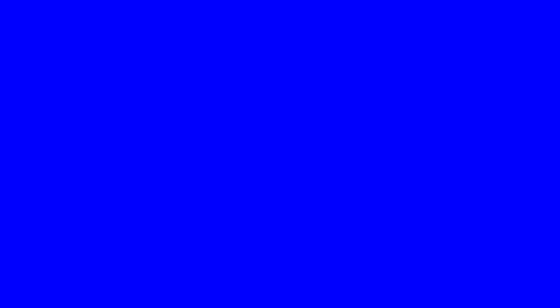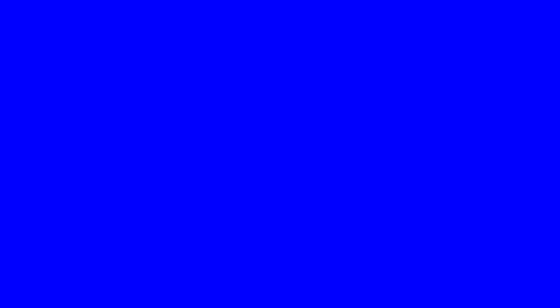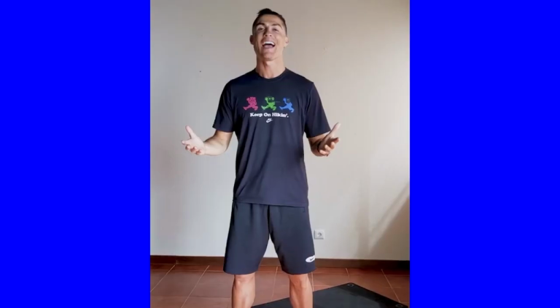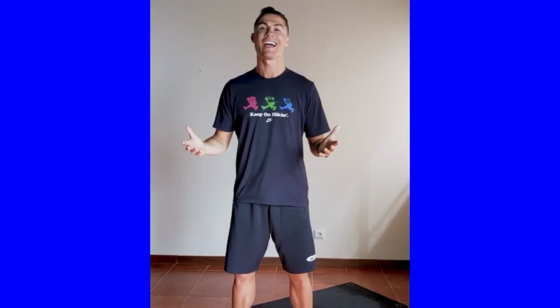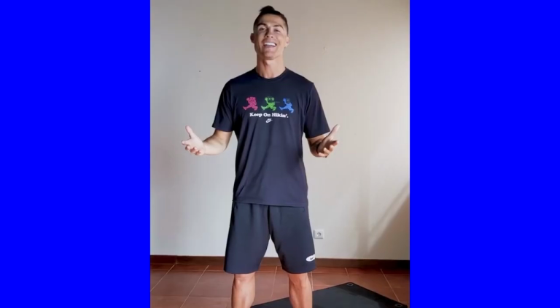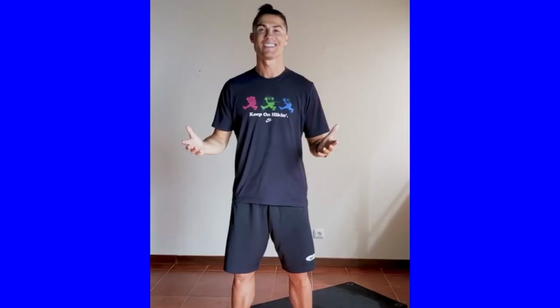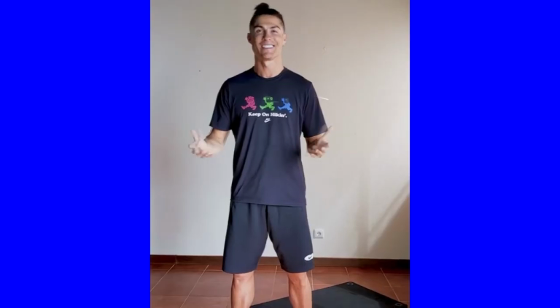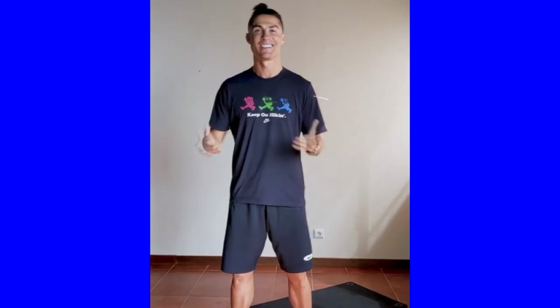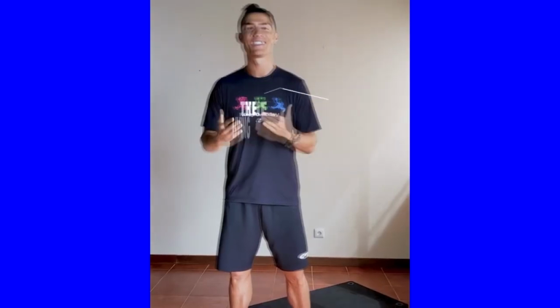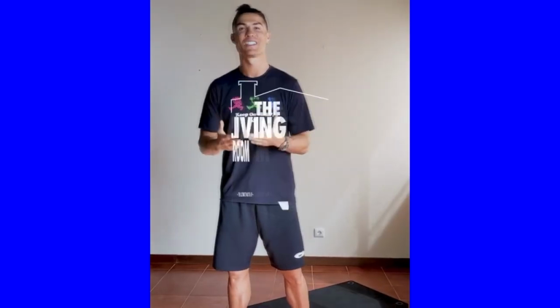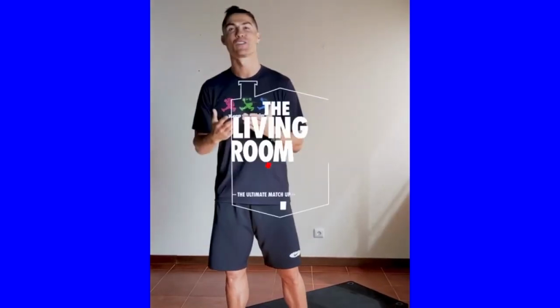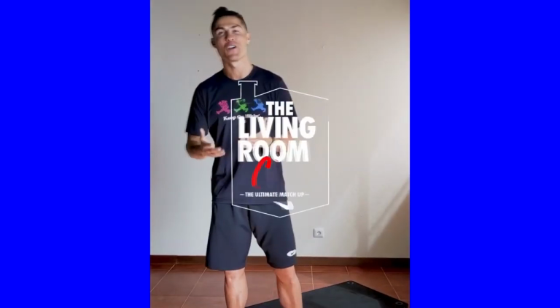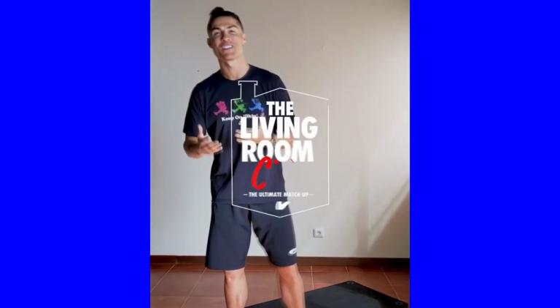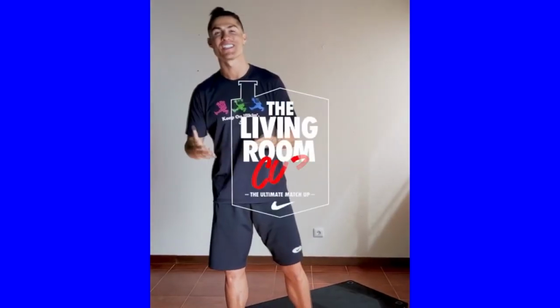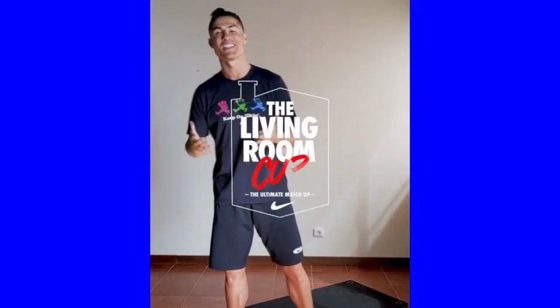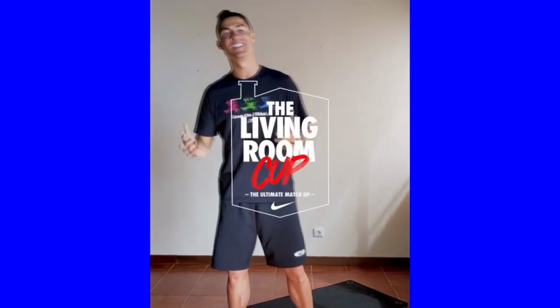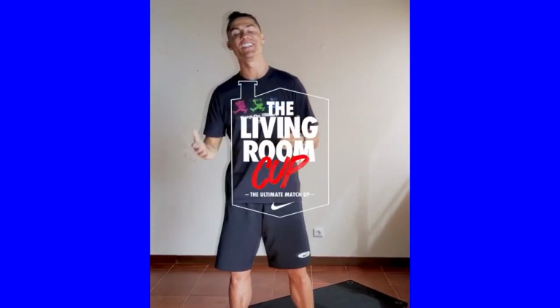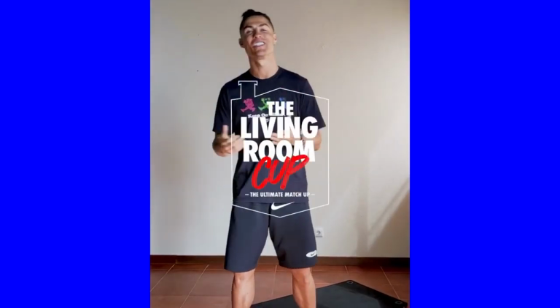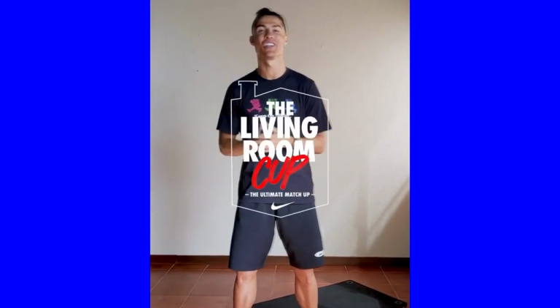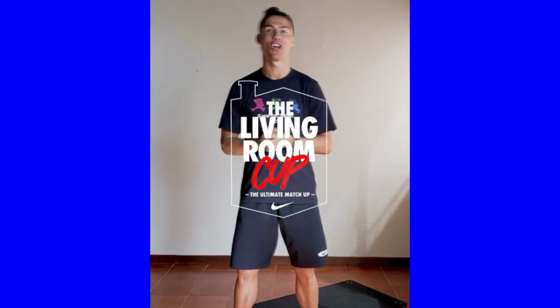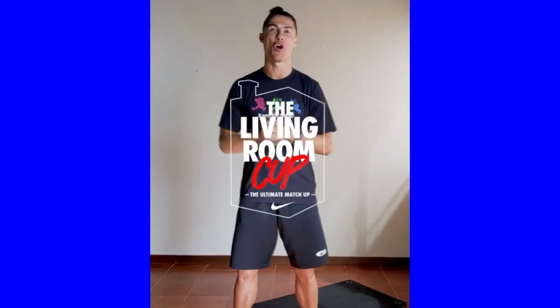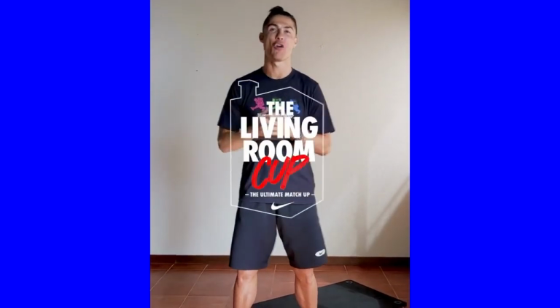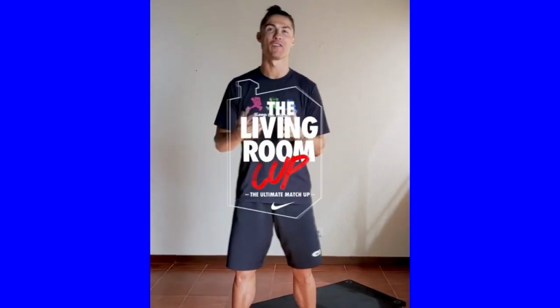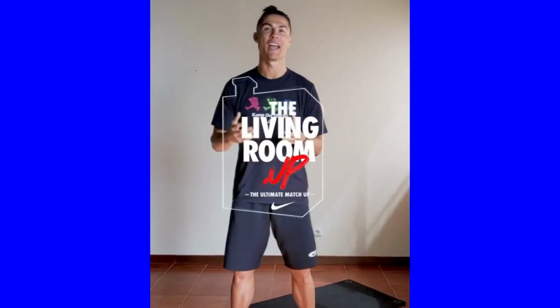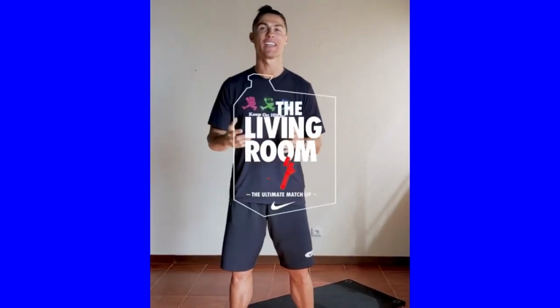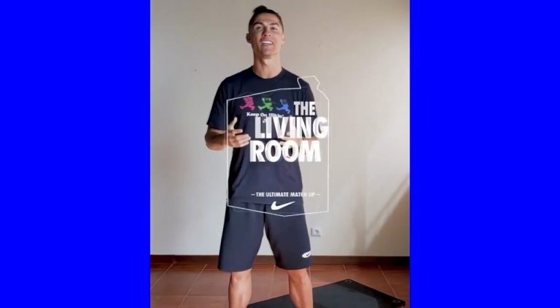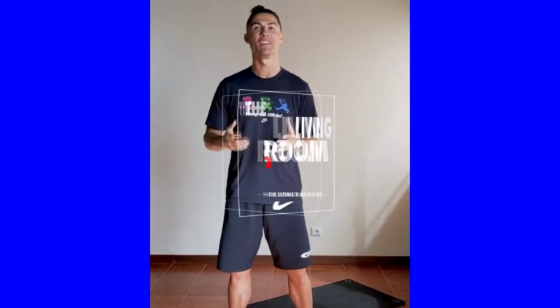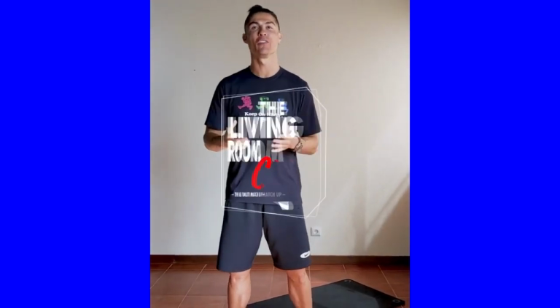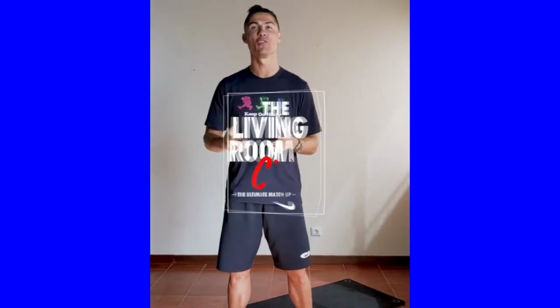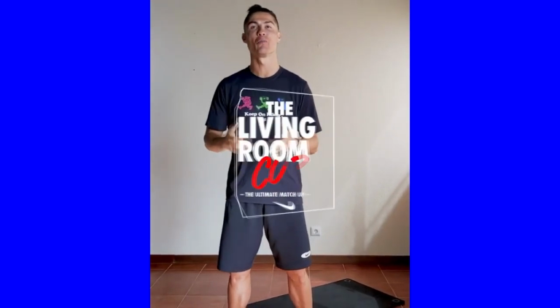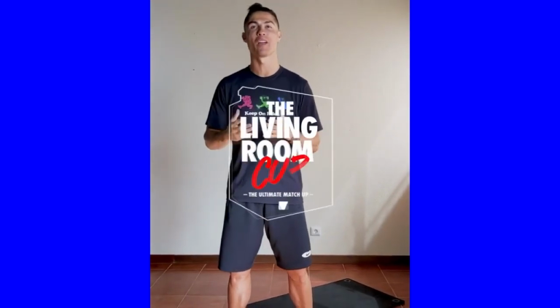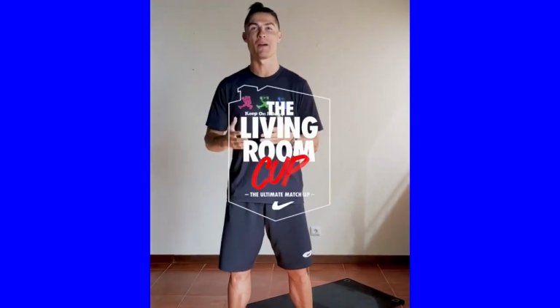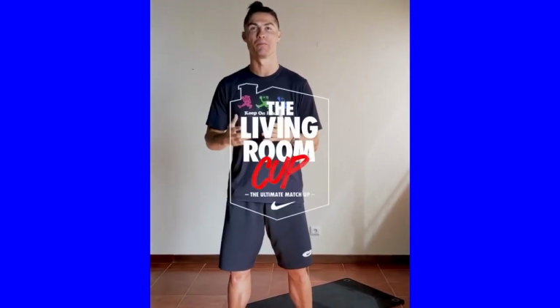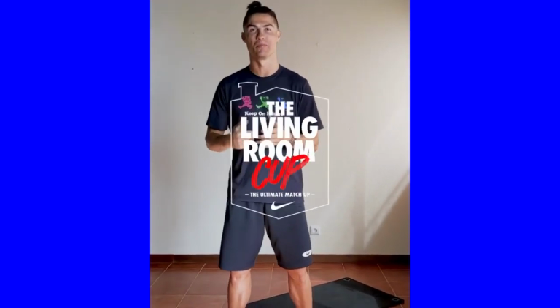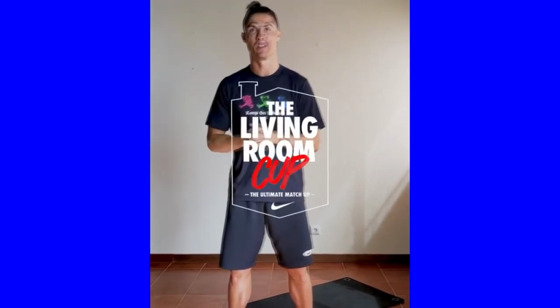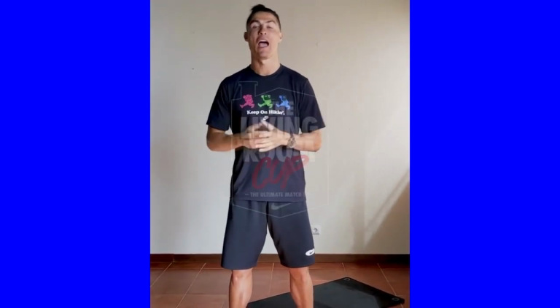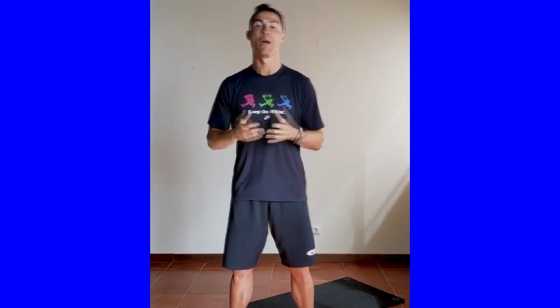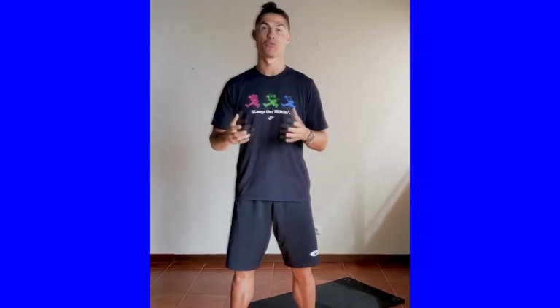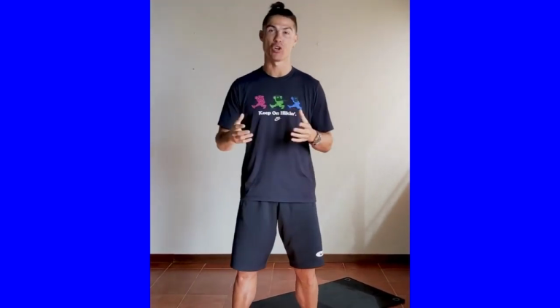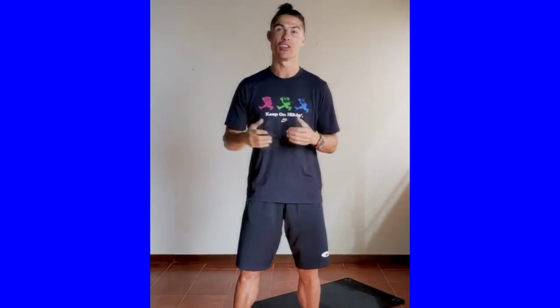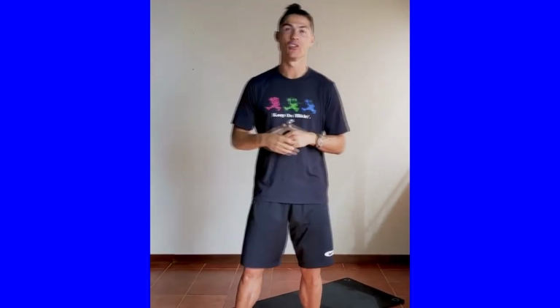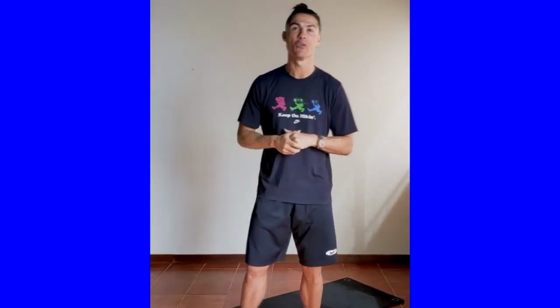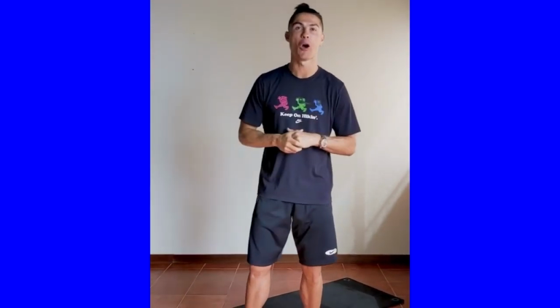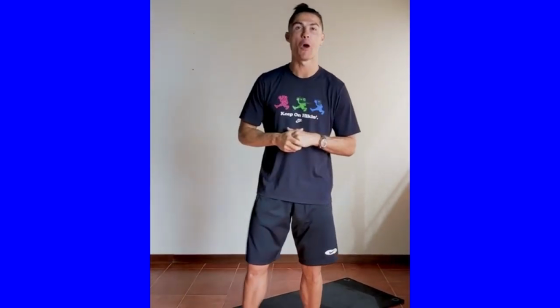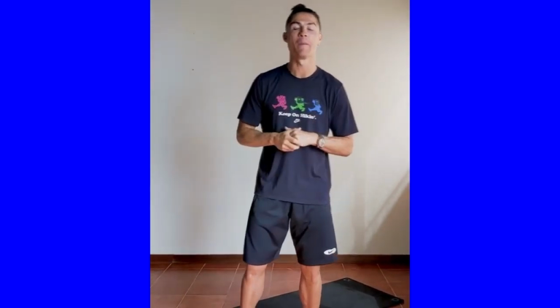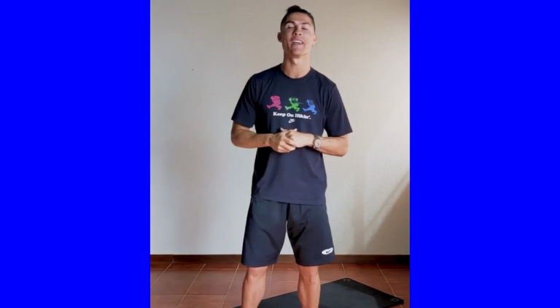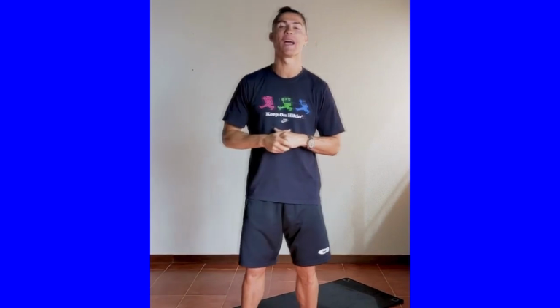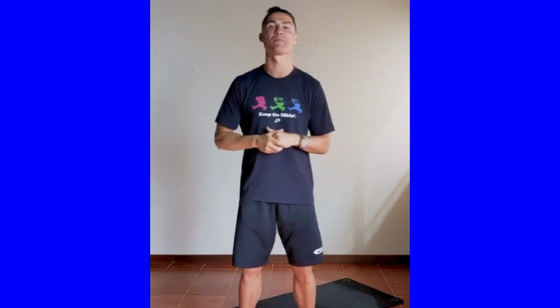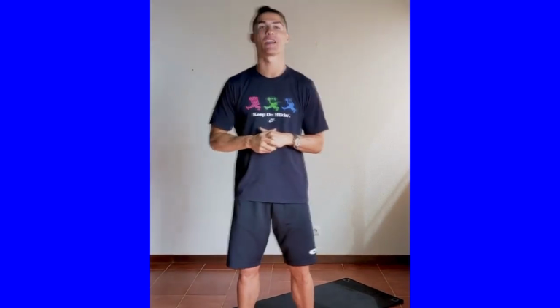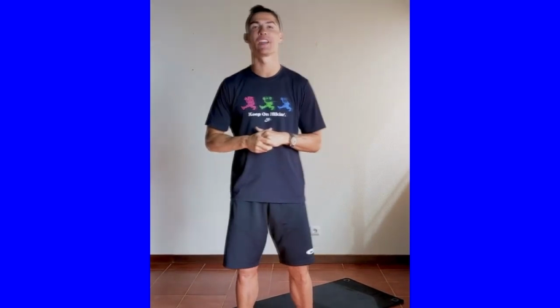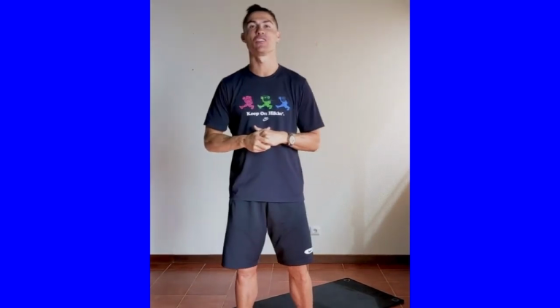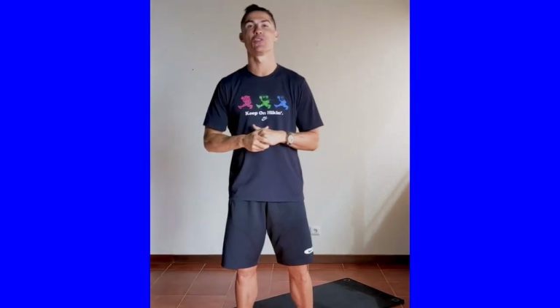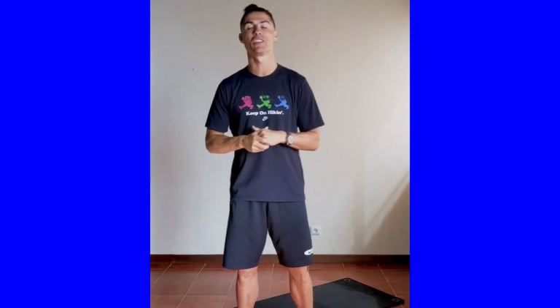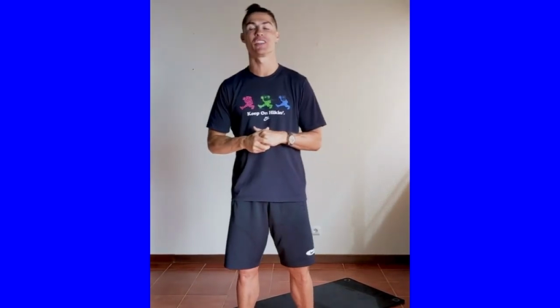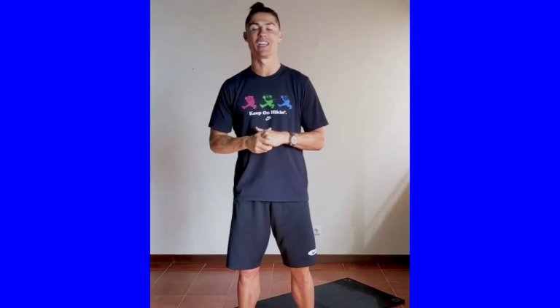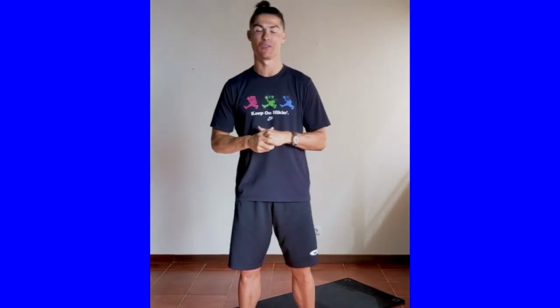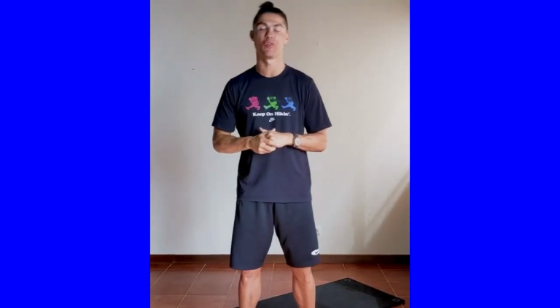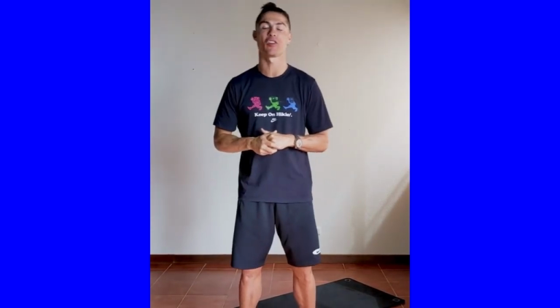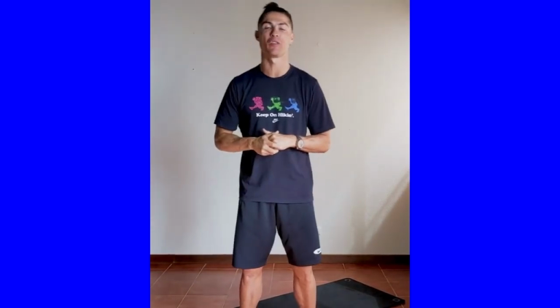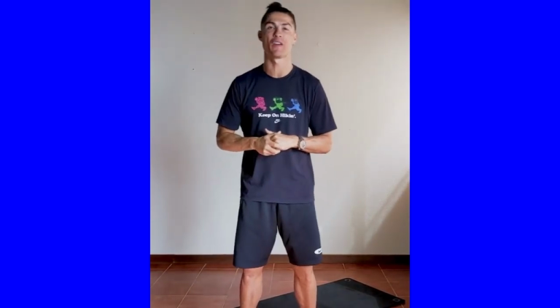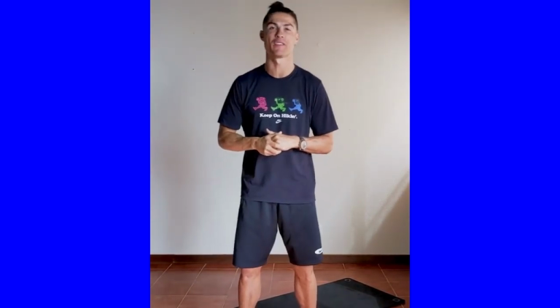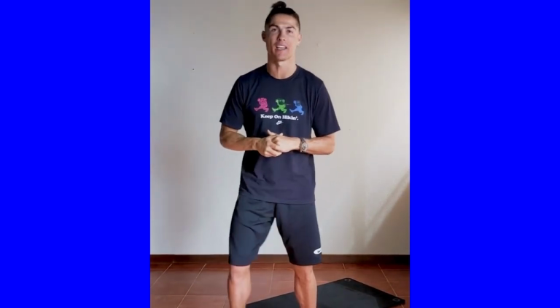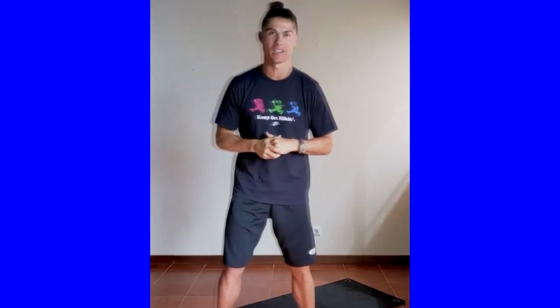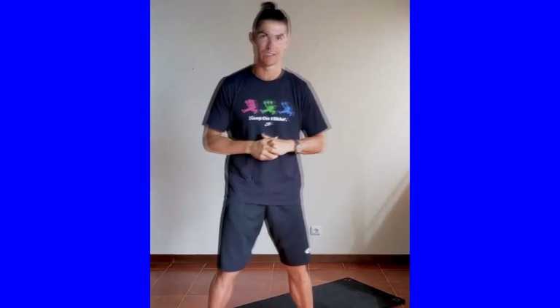Hi guys, this is the first edition of Nike Living Room Color. I'm showing you how many apps I can do in 45 seconds.